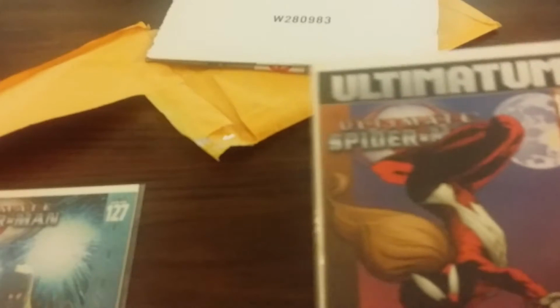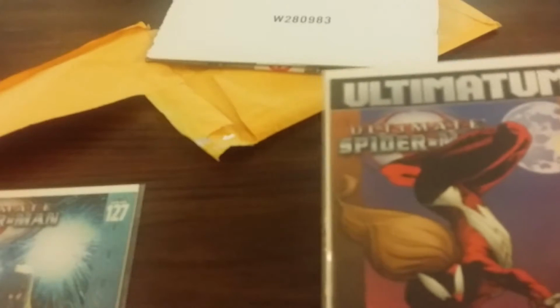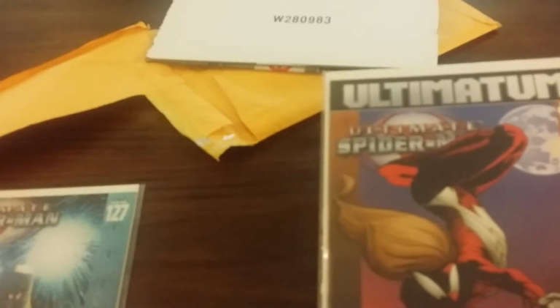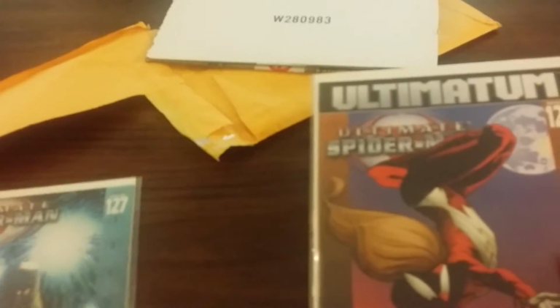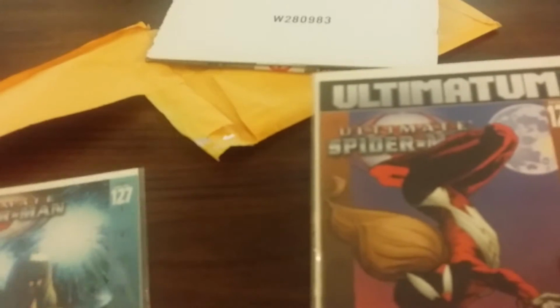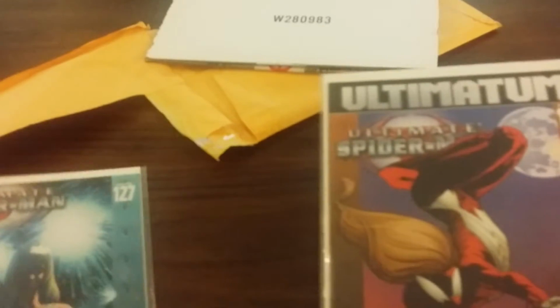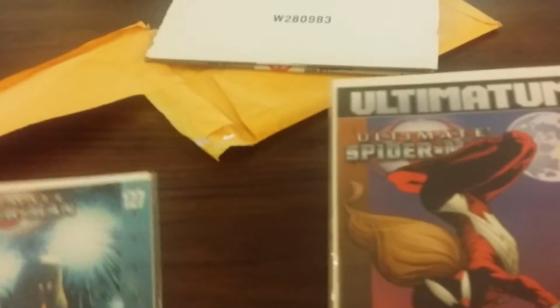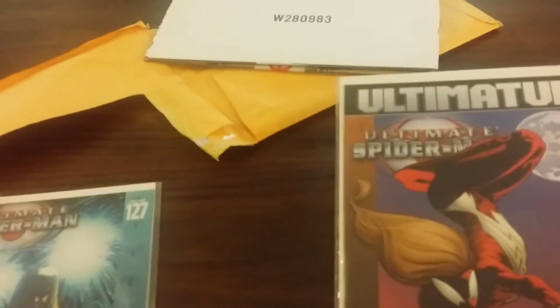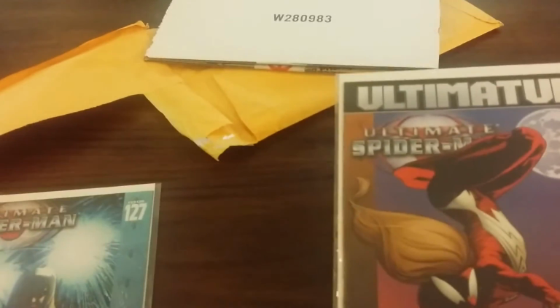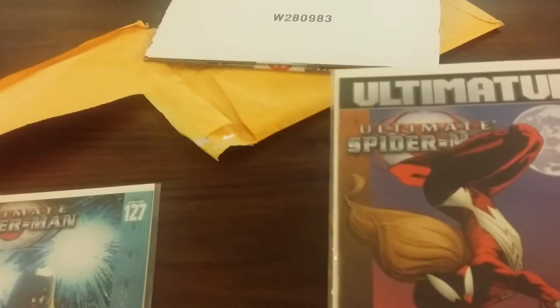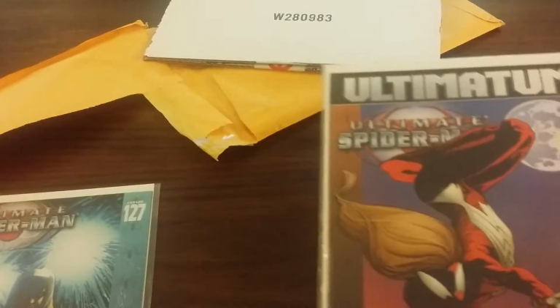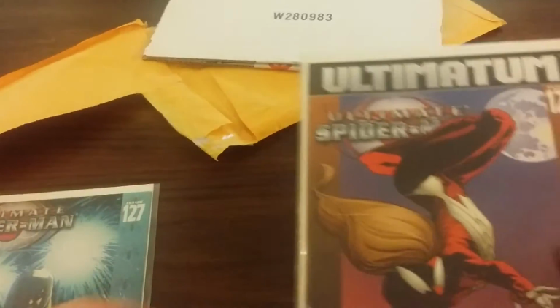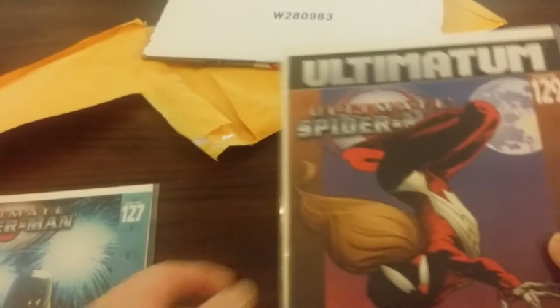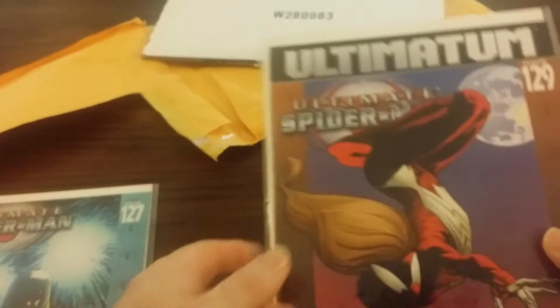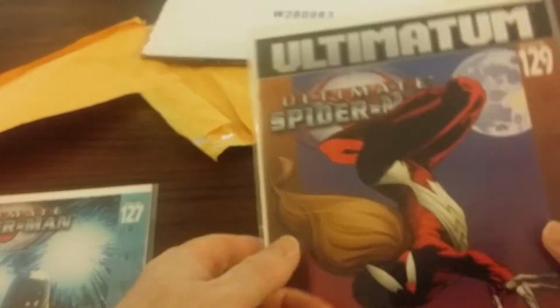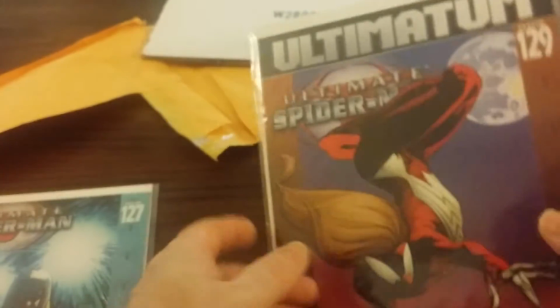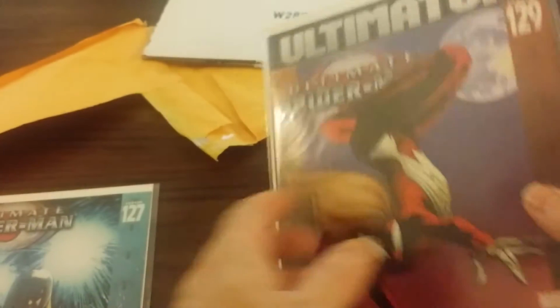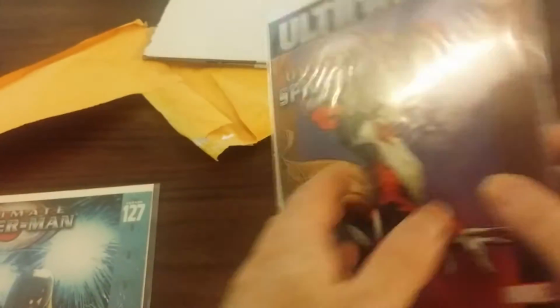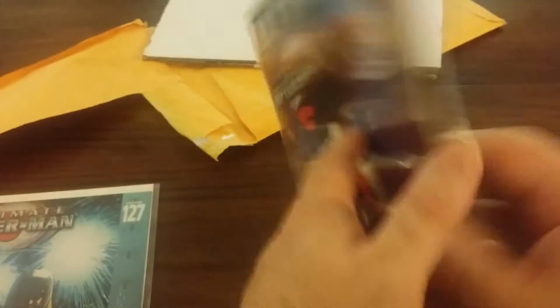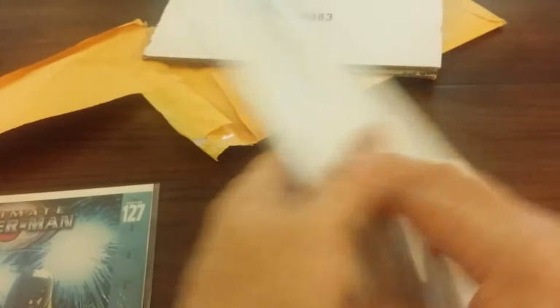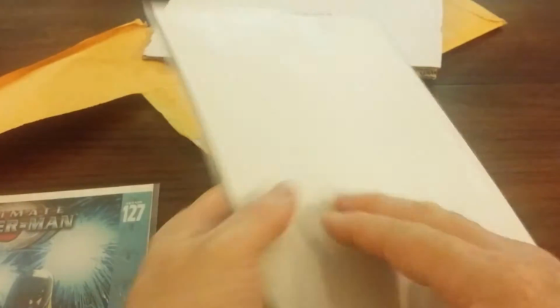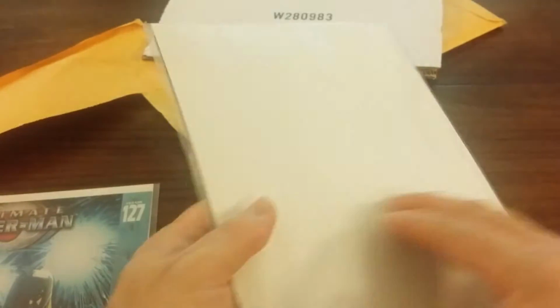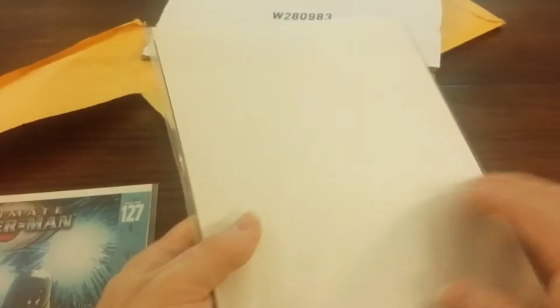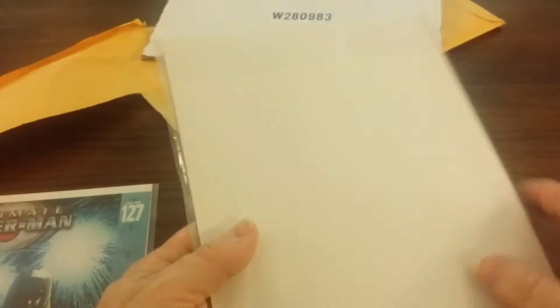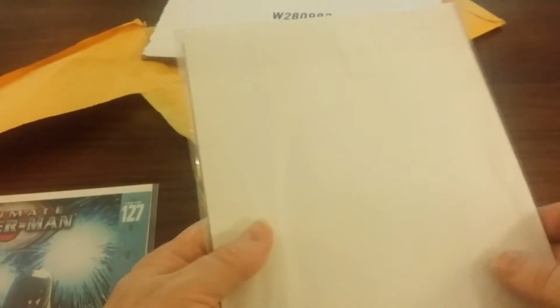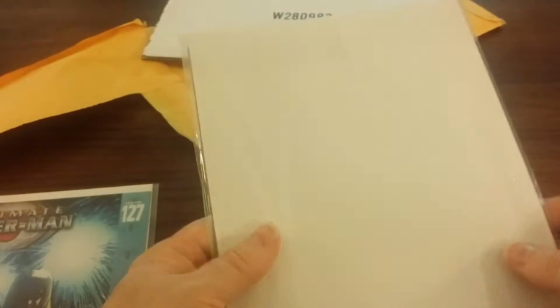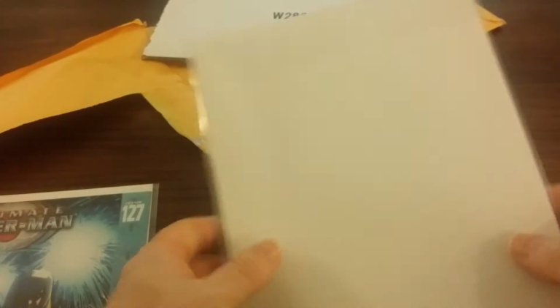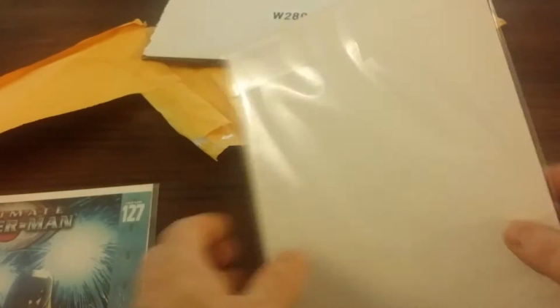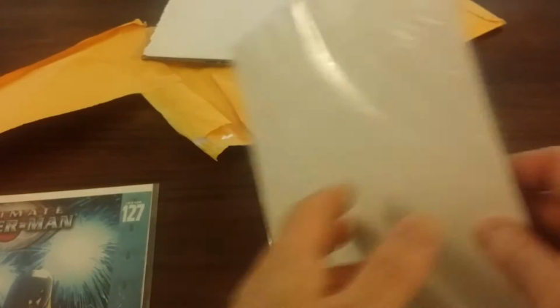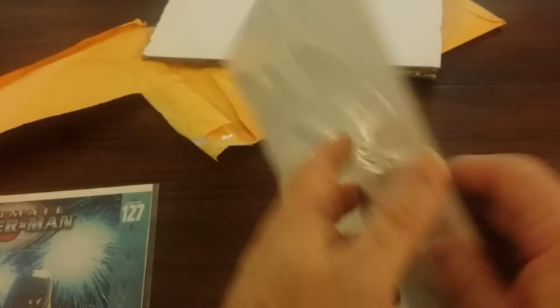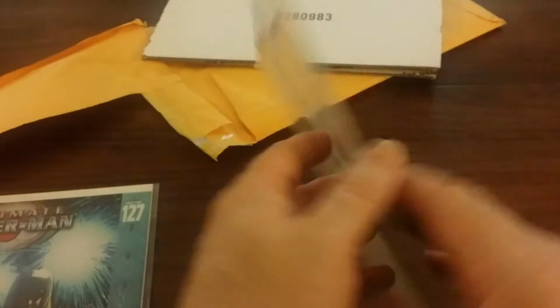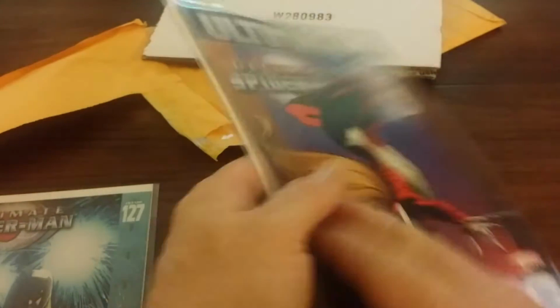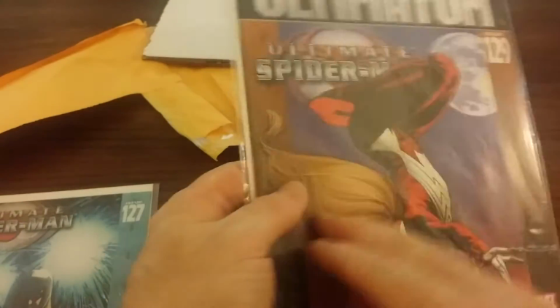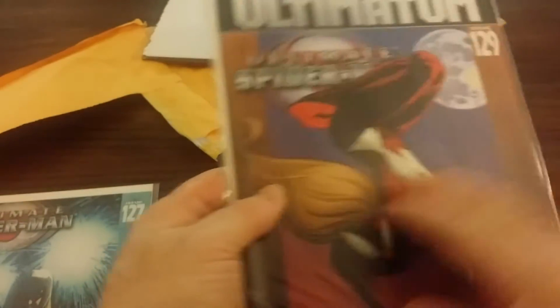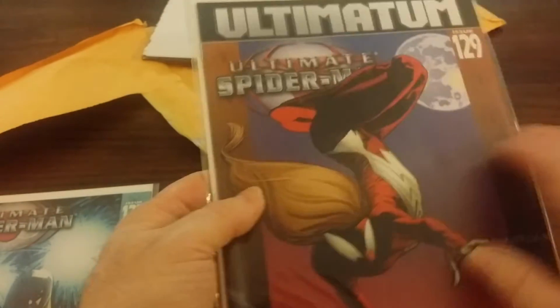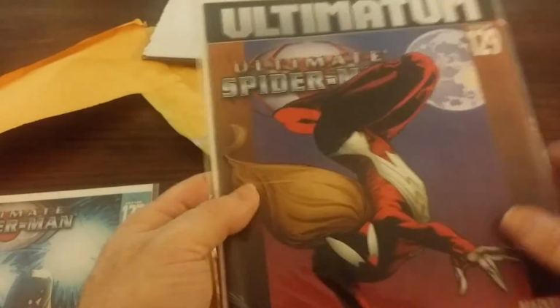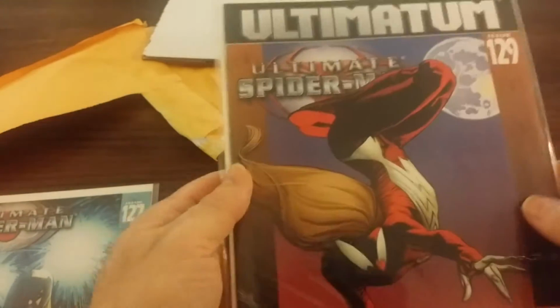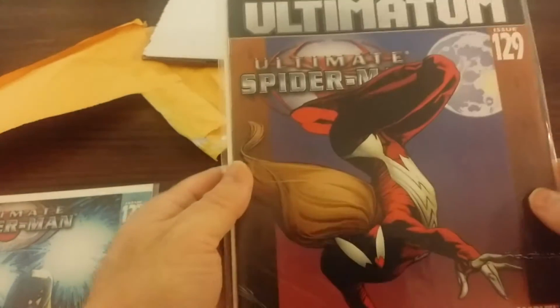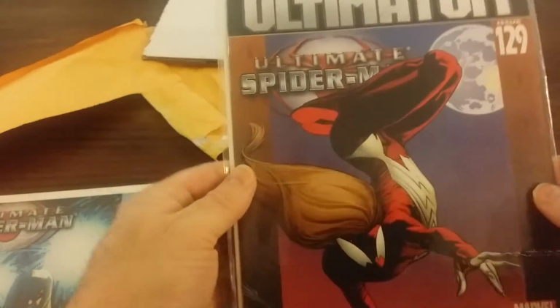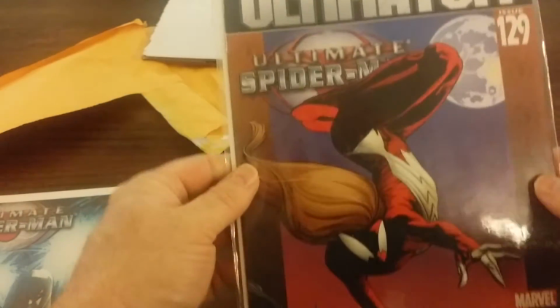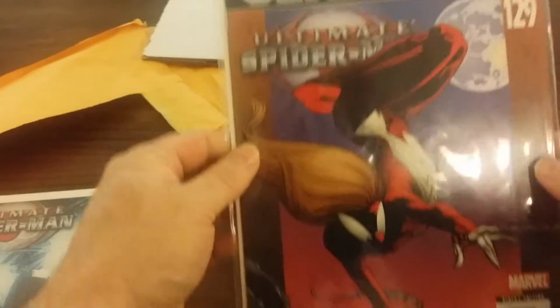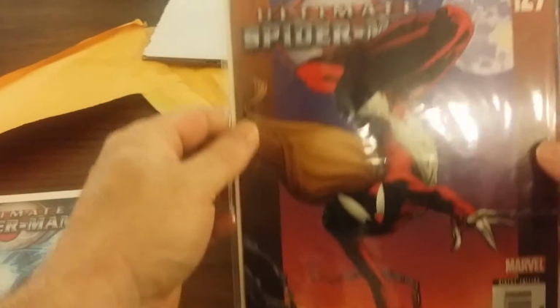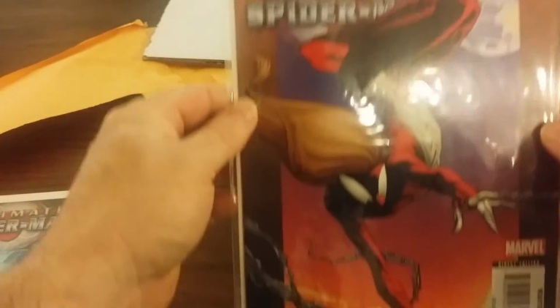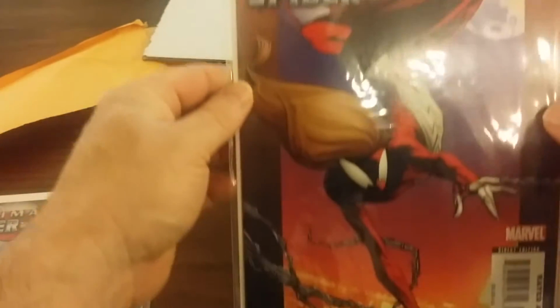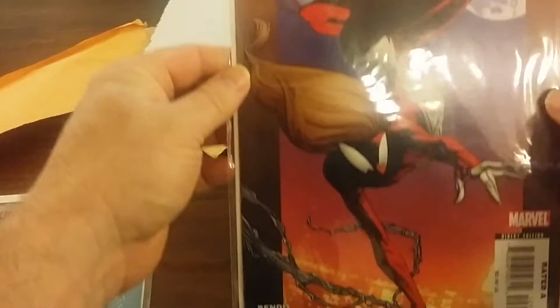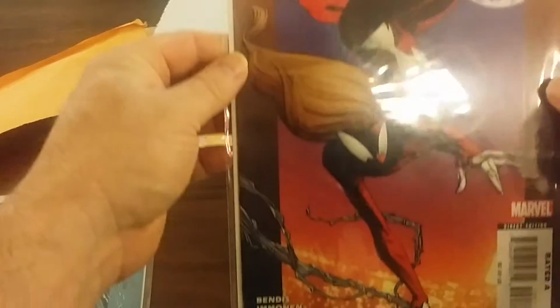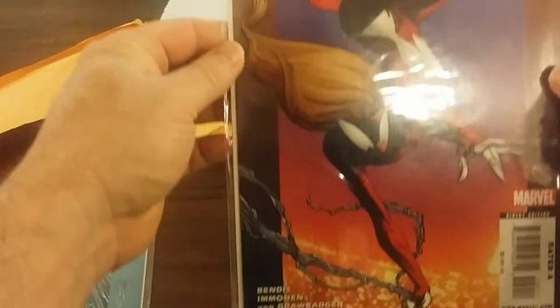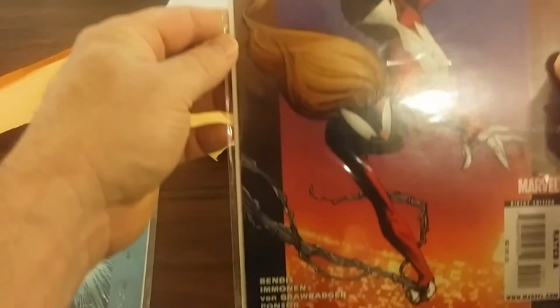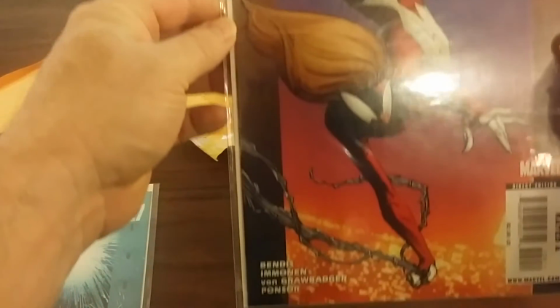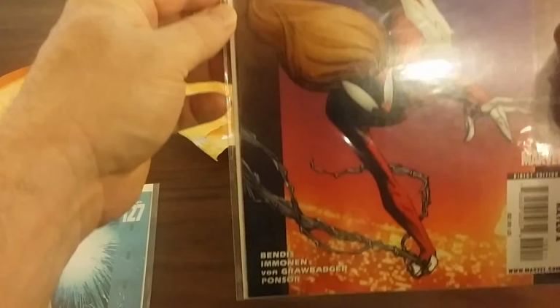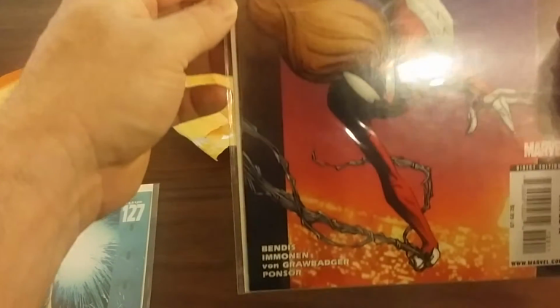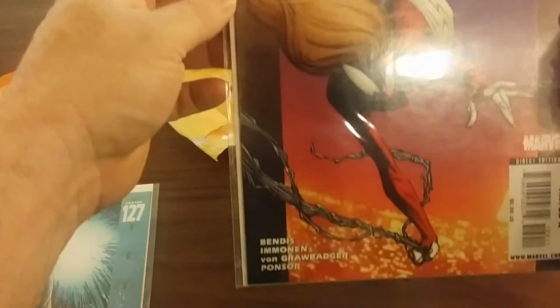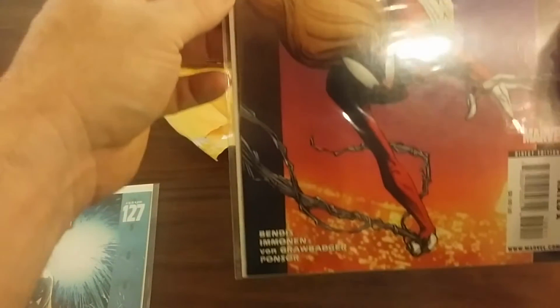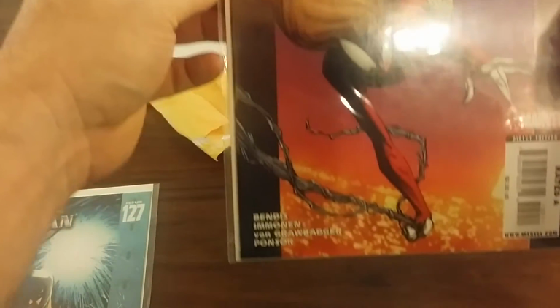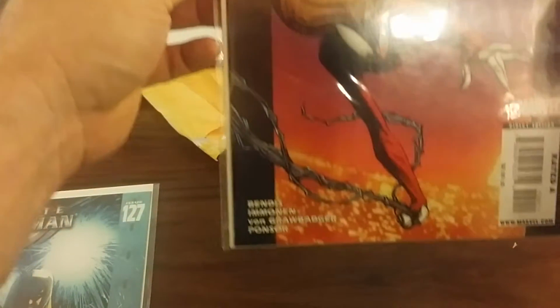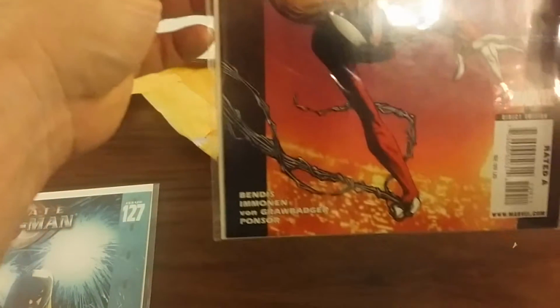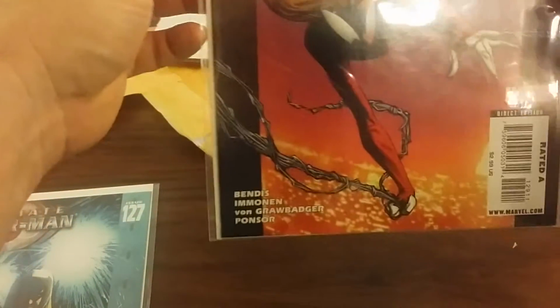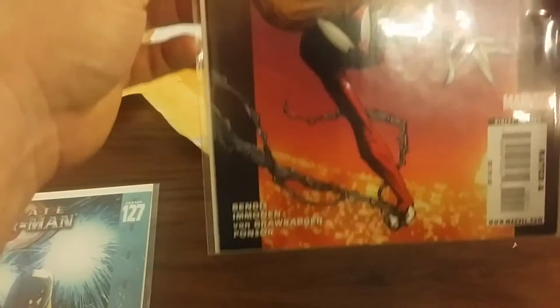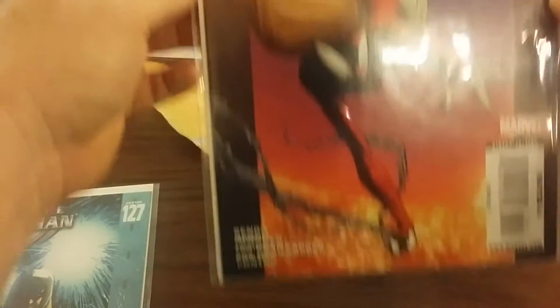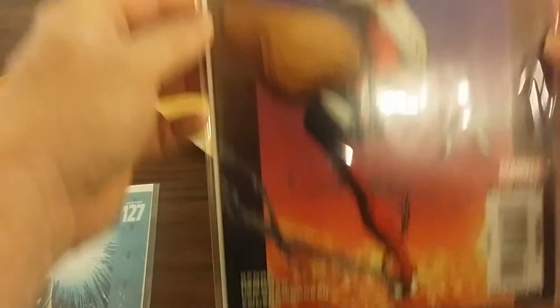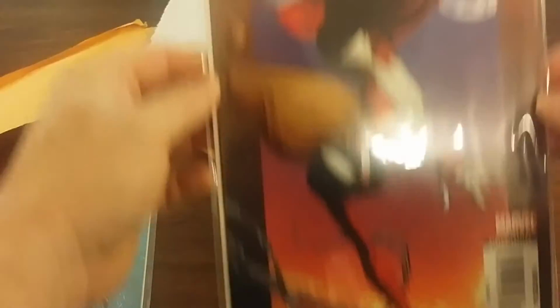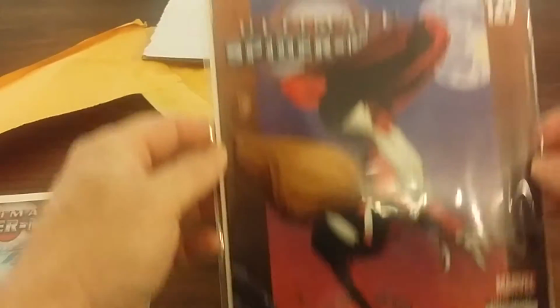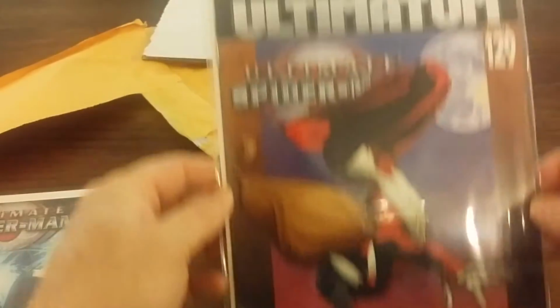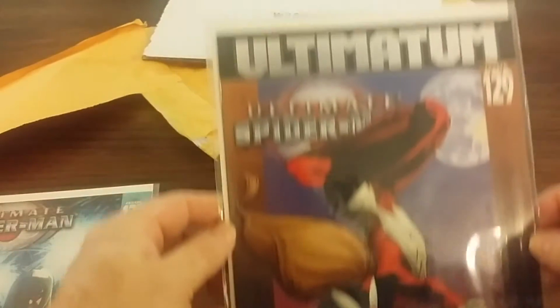I just need a few more and I'll have the complete series, which I look forward to reading.